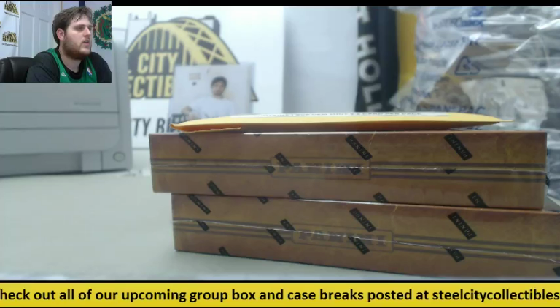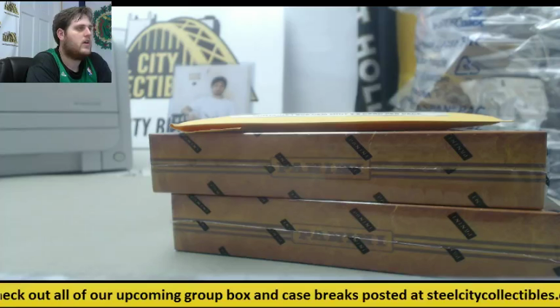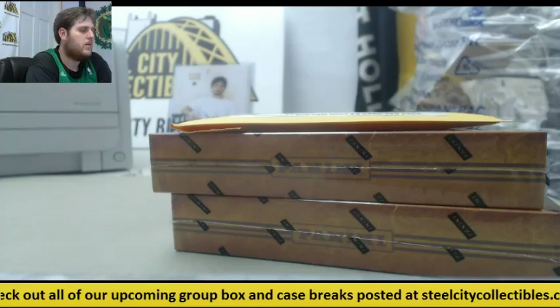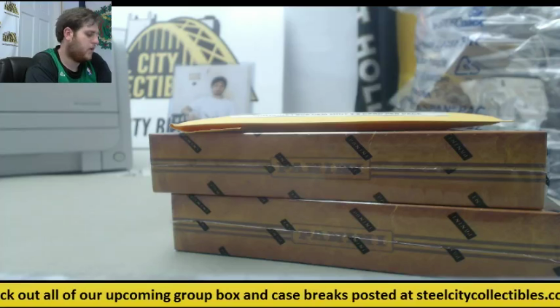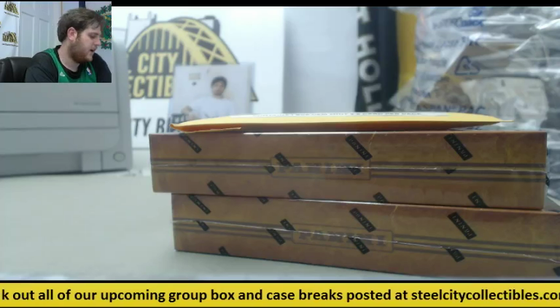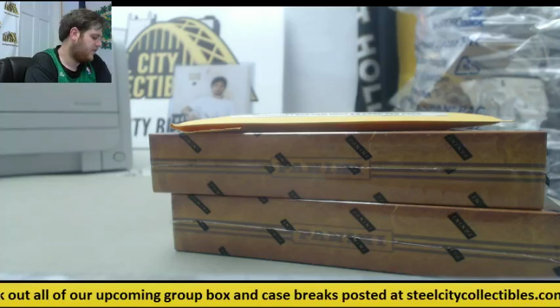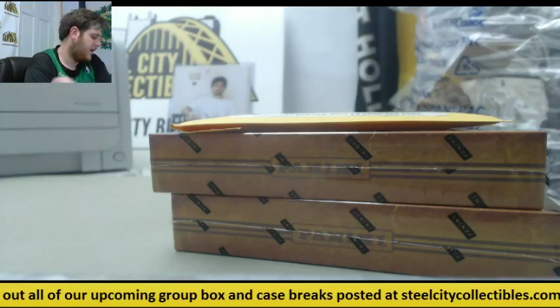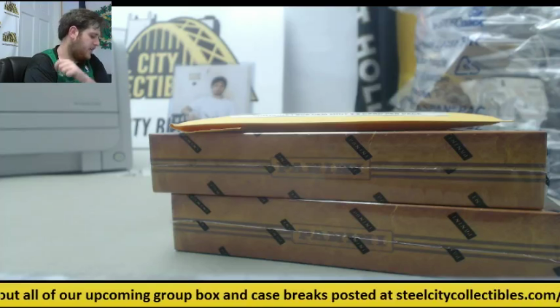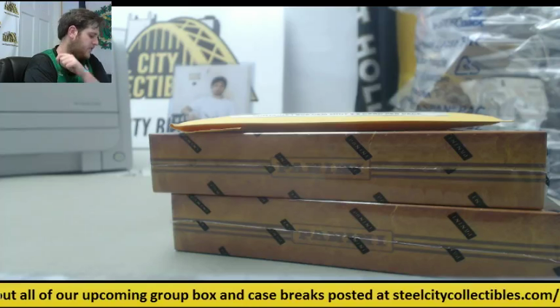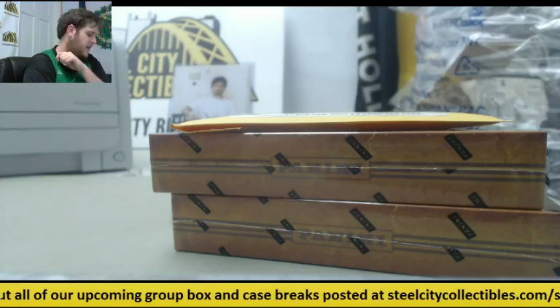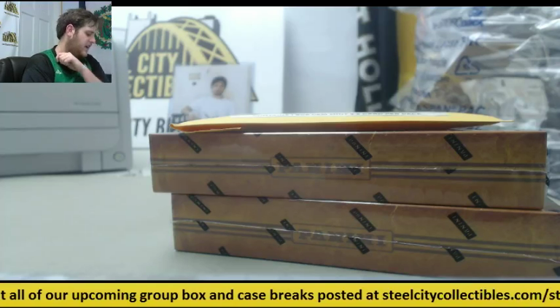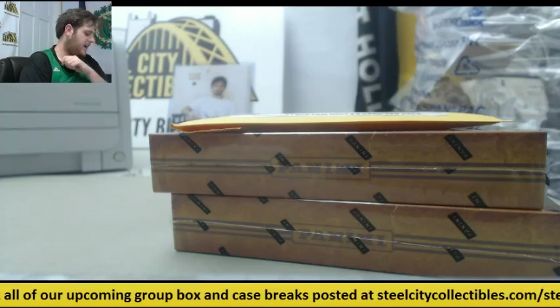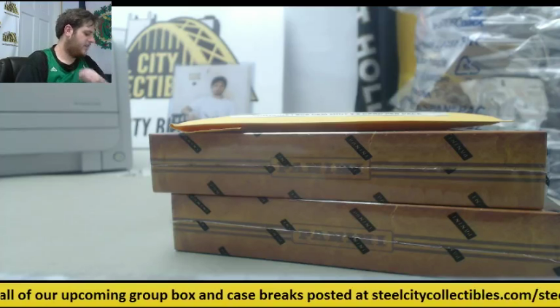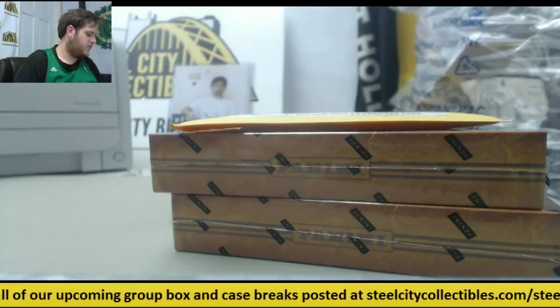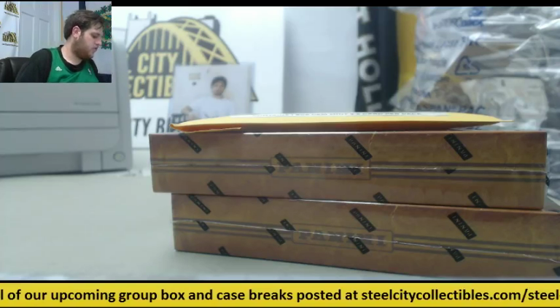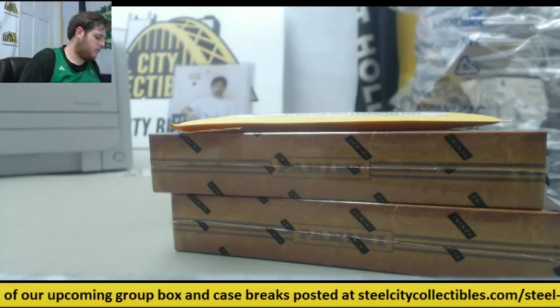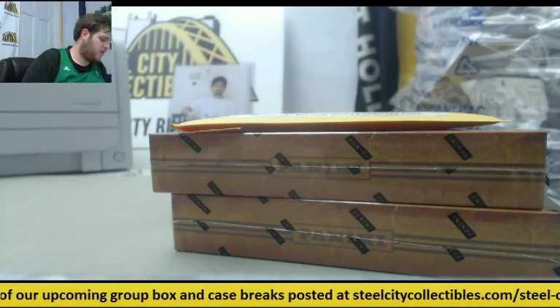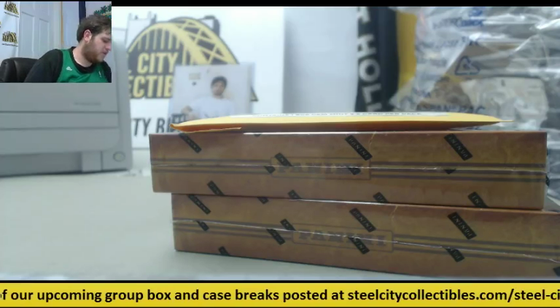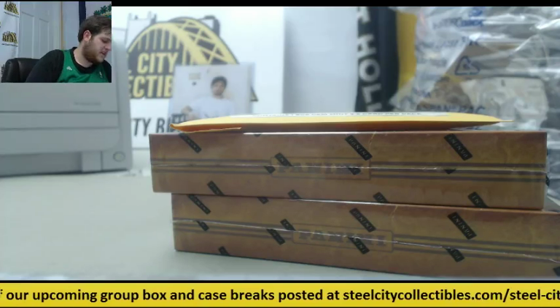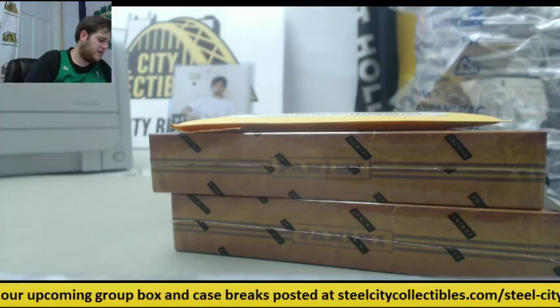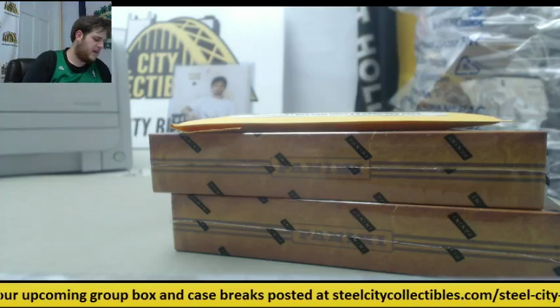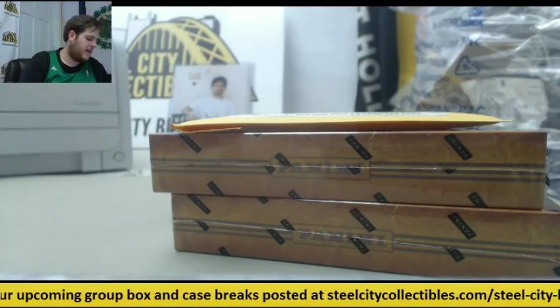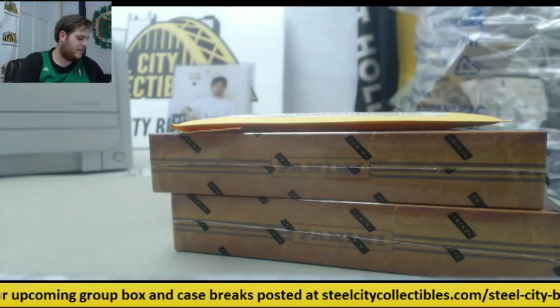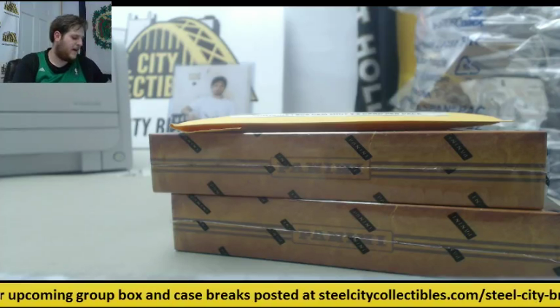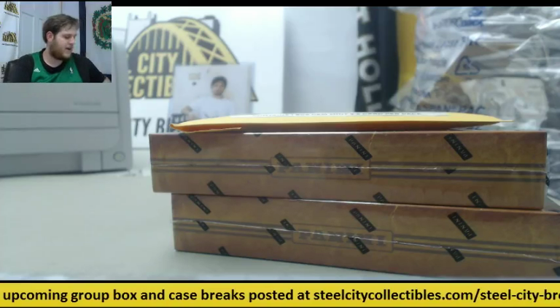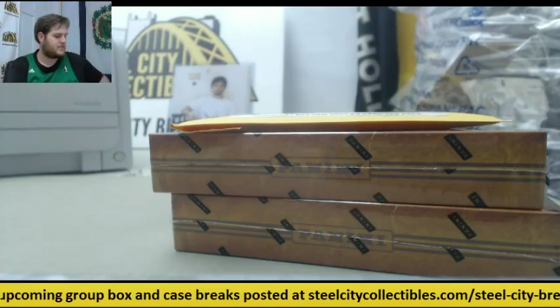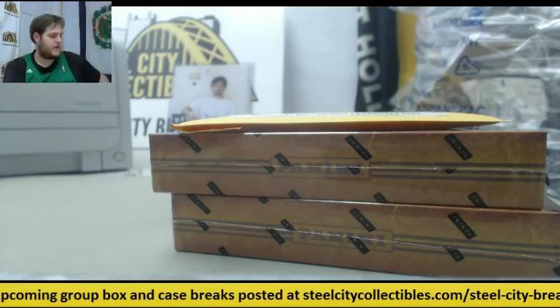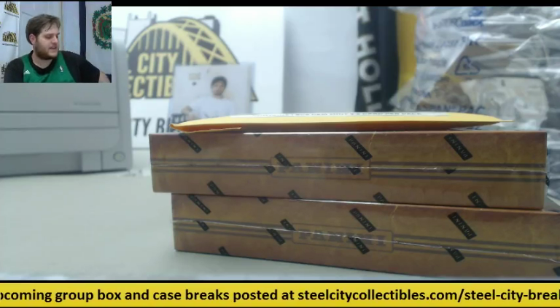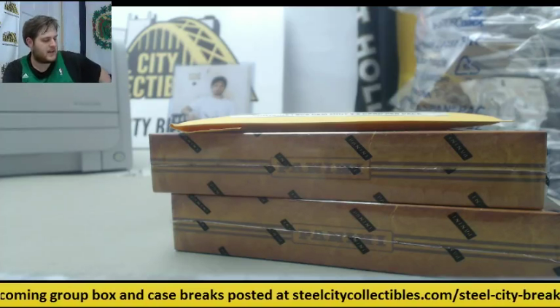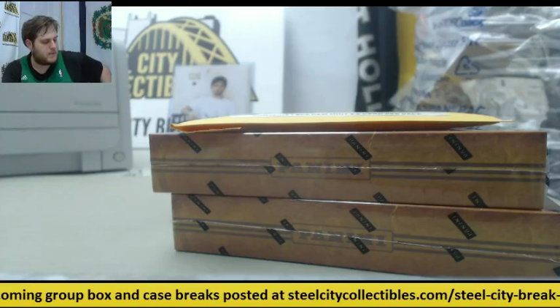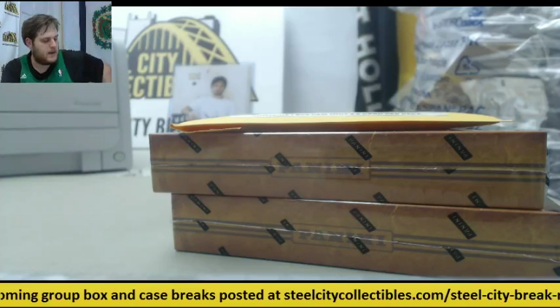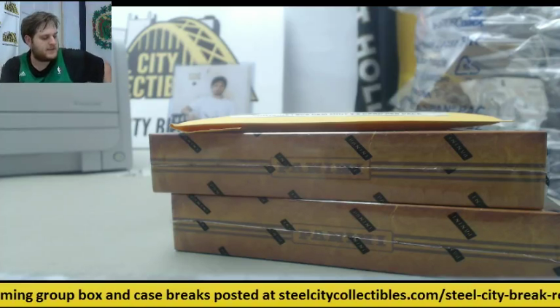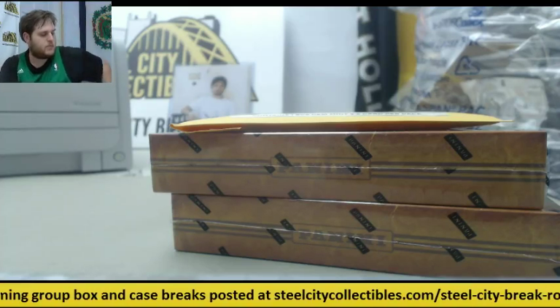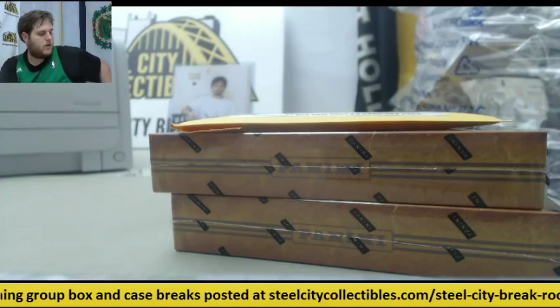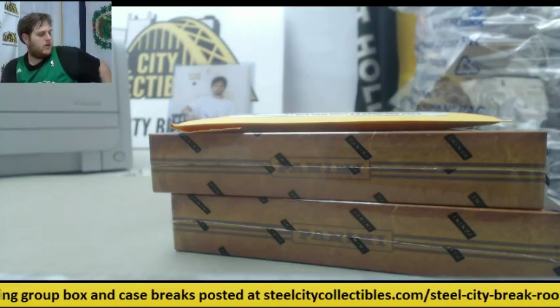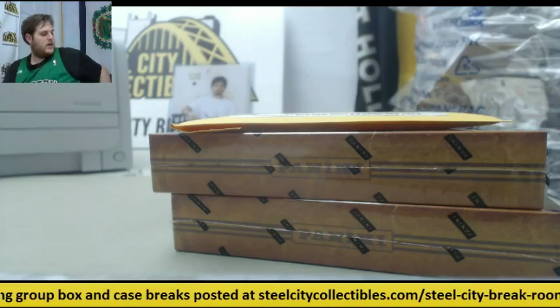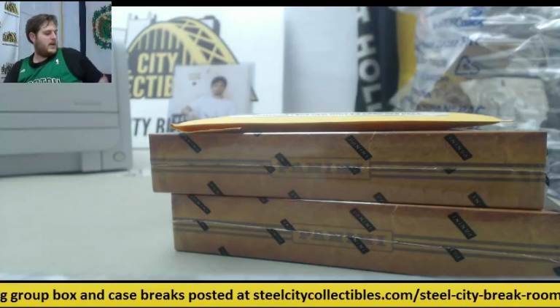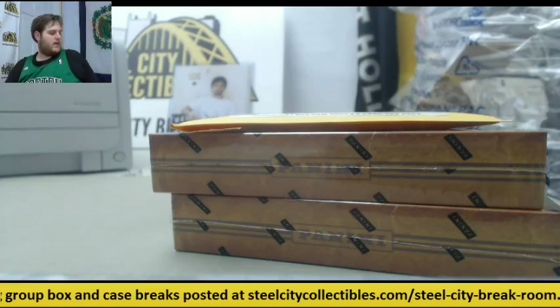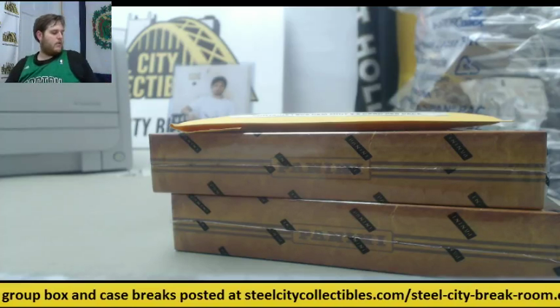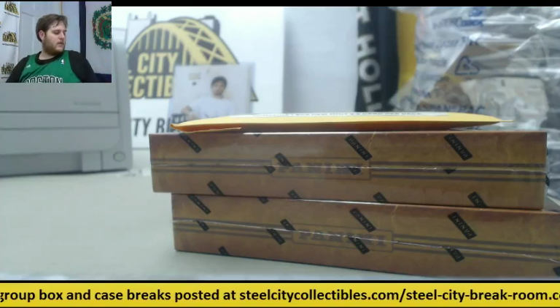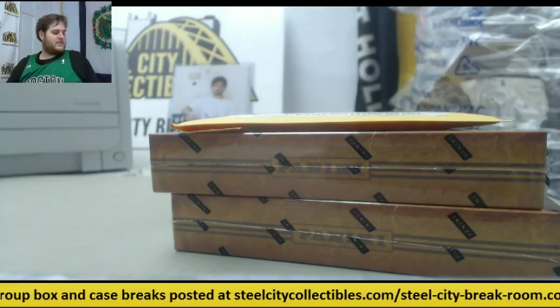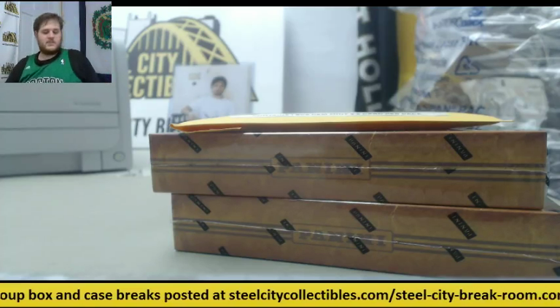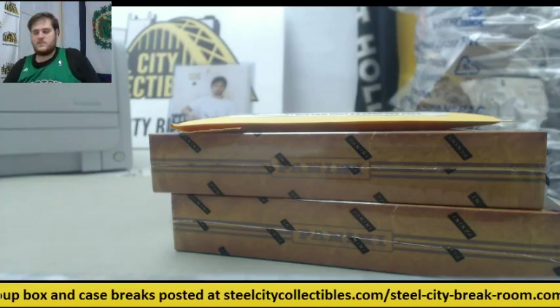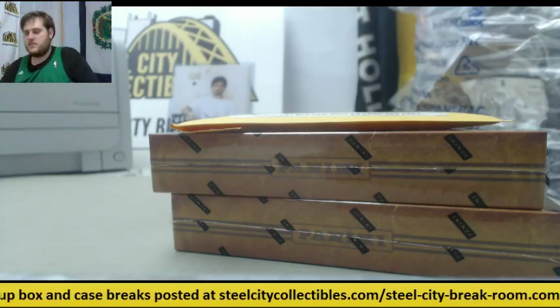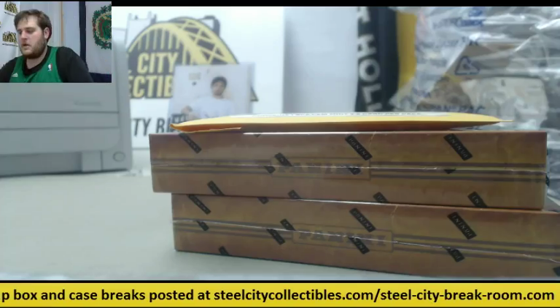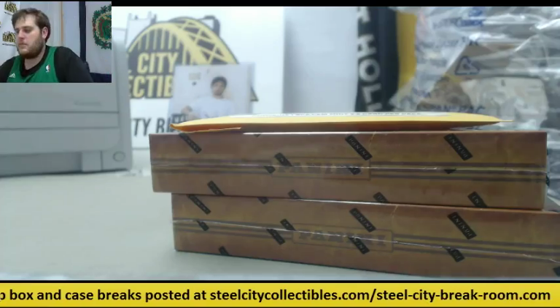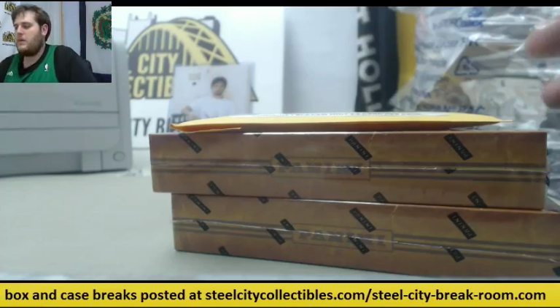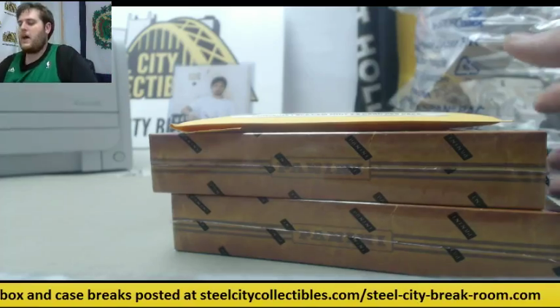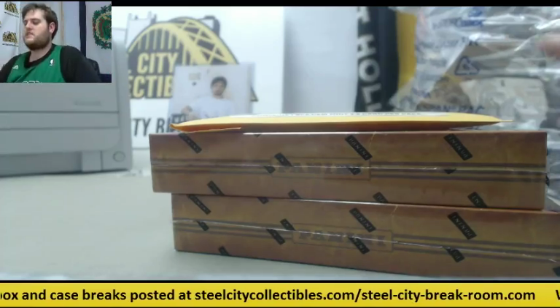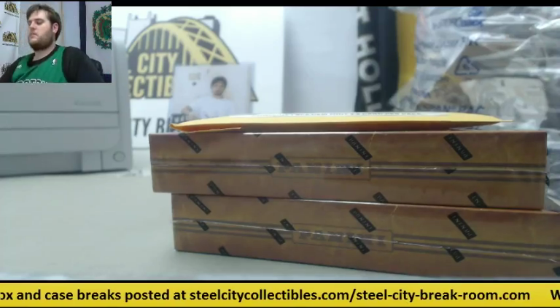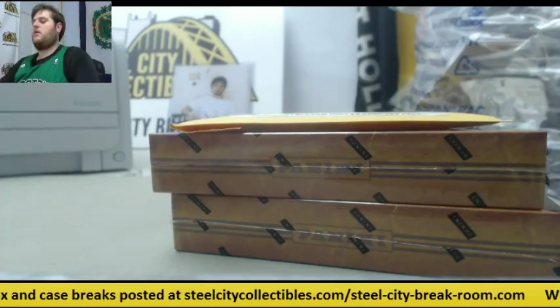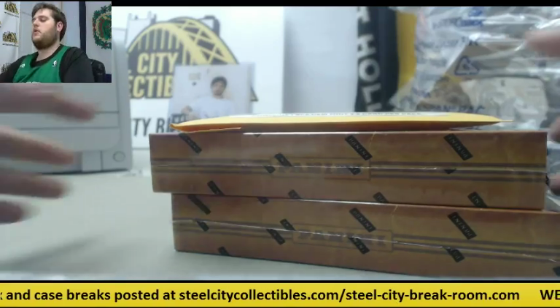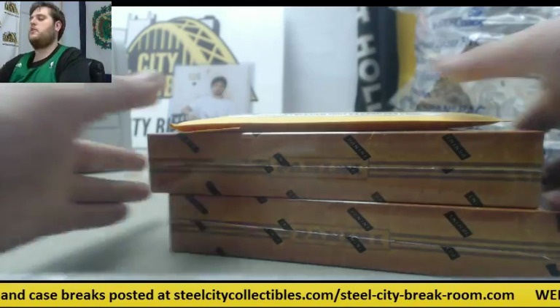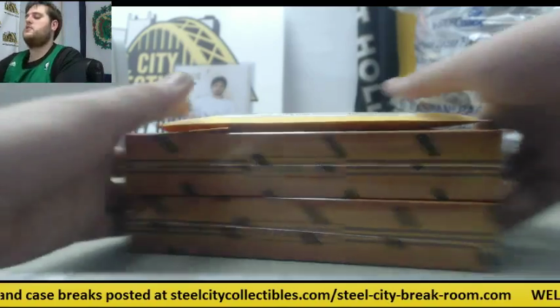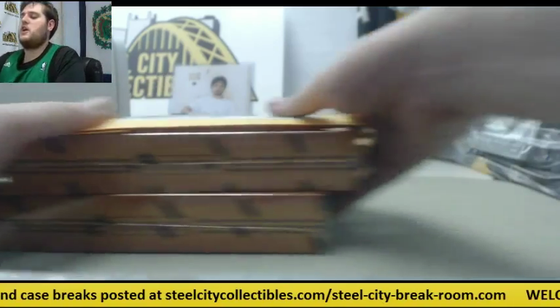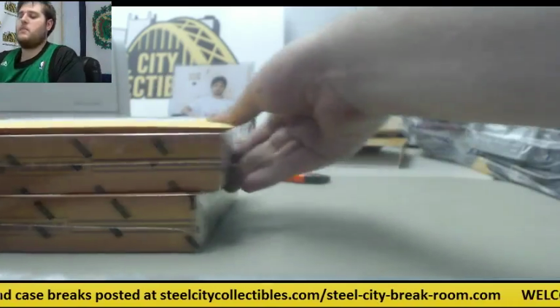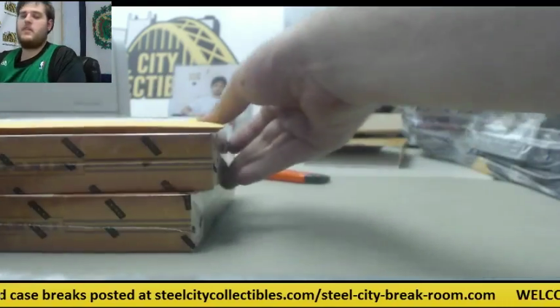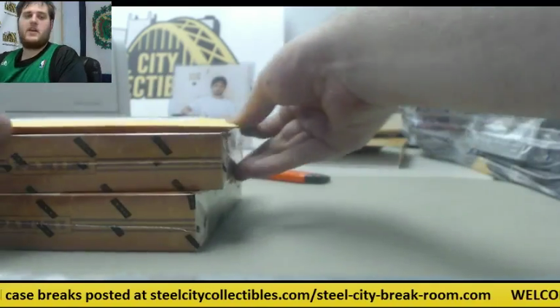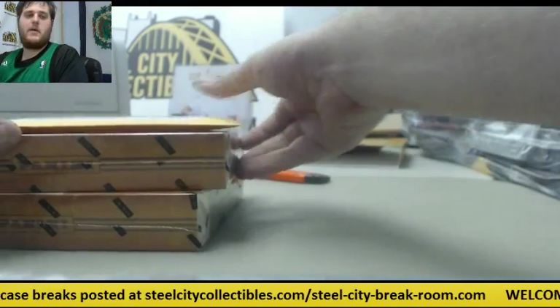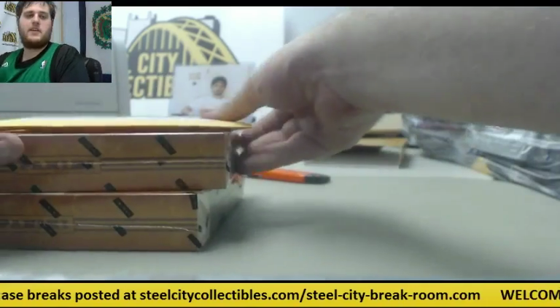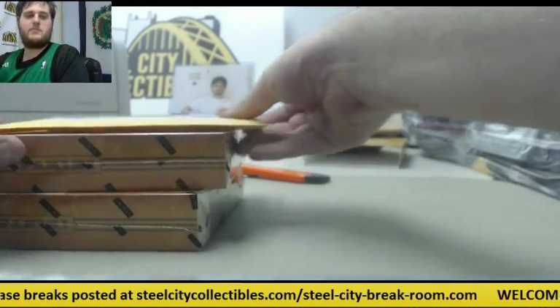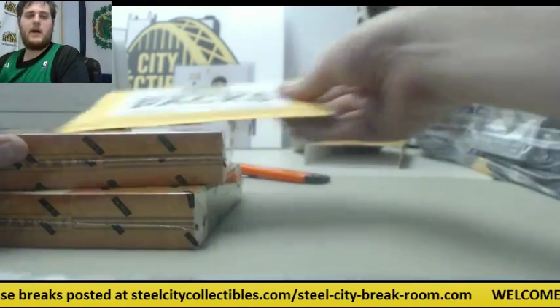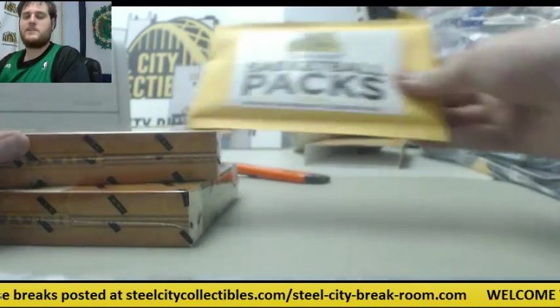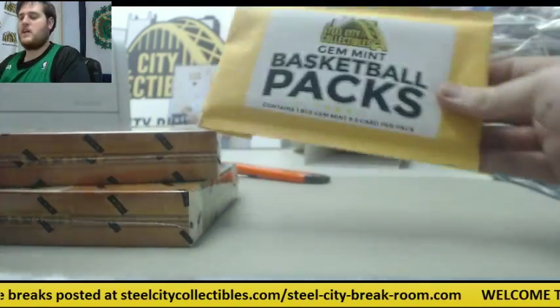Bringing out for LT. I got two 2013 Panini America's Pastime Baseball and one Steel City Gem Mint Basketball. We'll get the Gem Mint first, then America's Pastime.